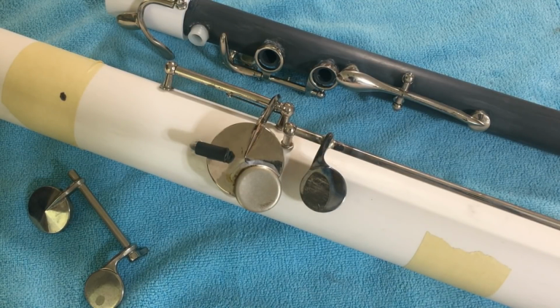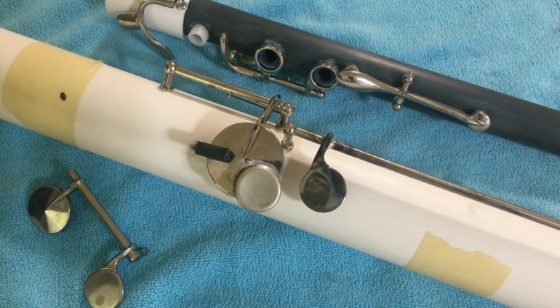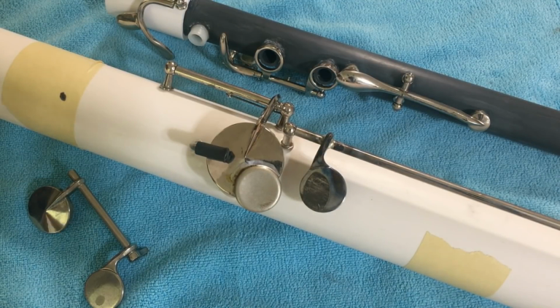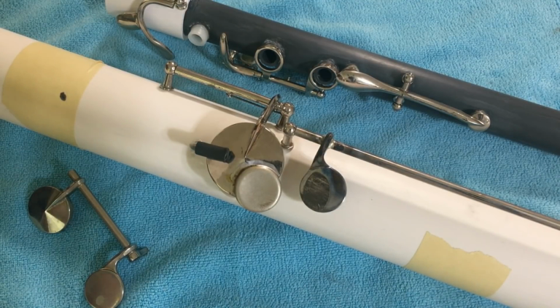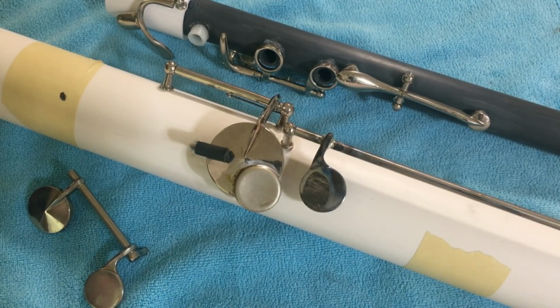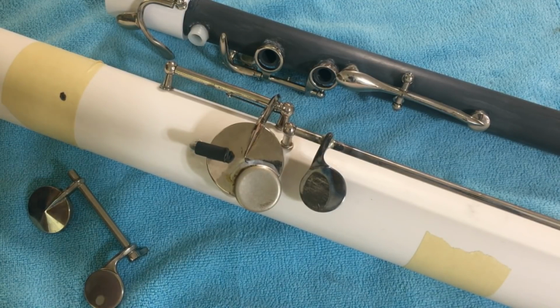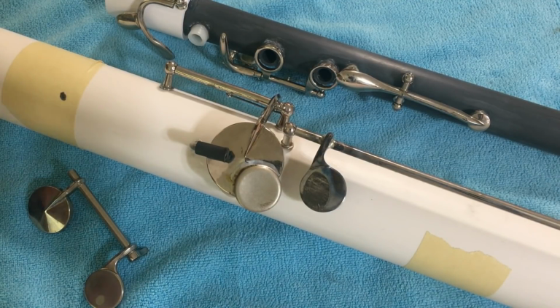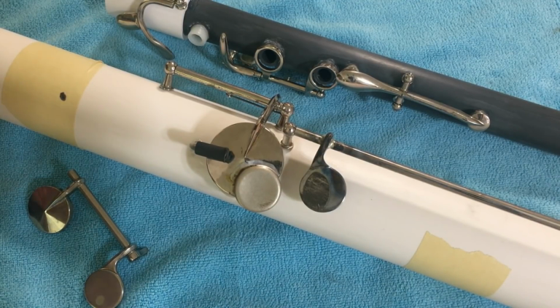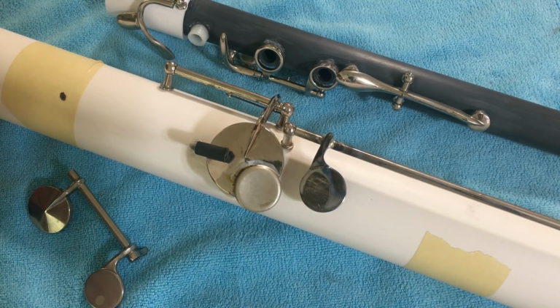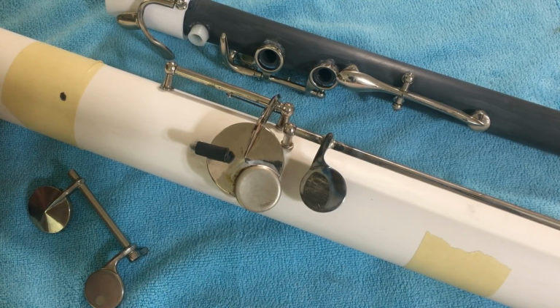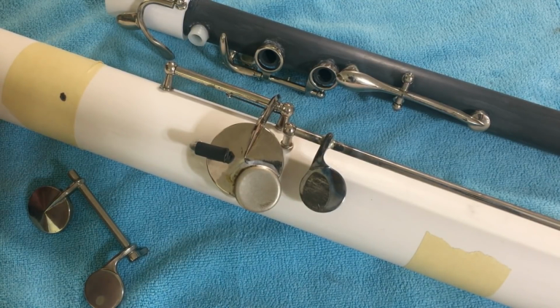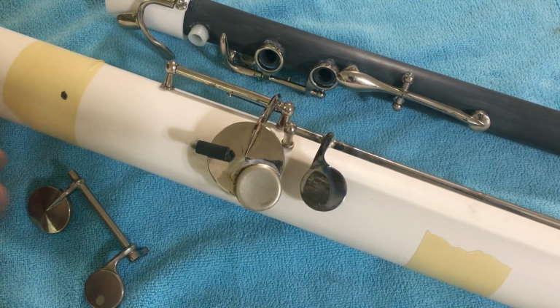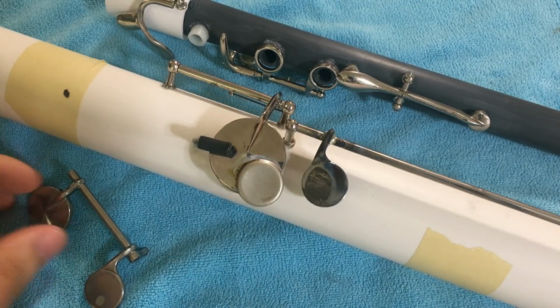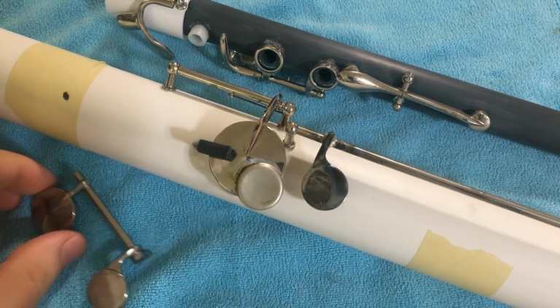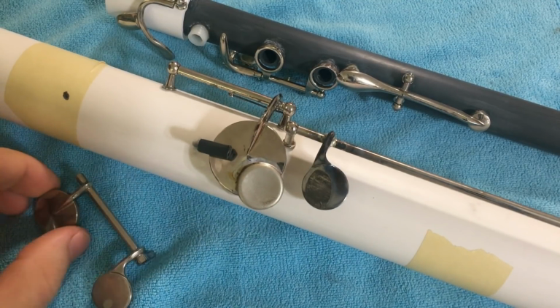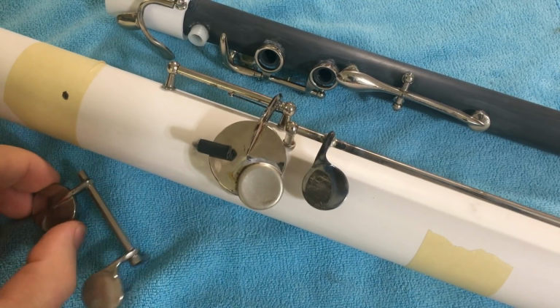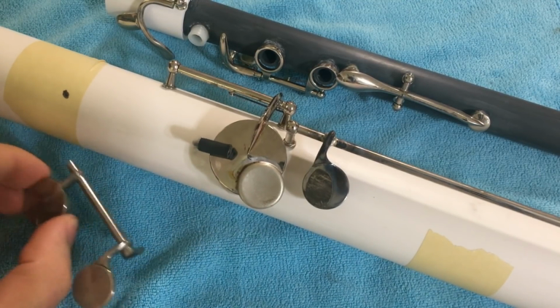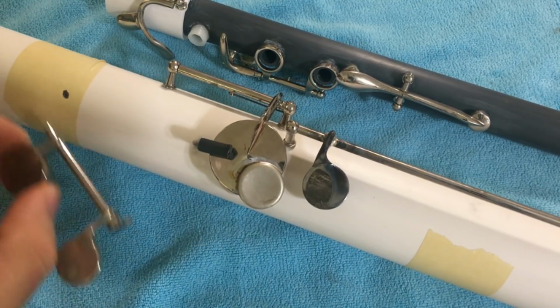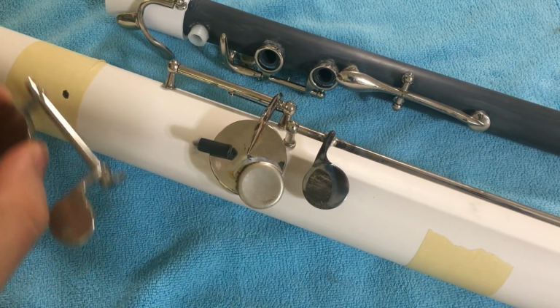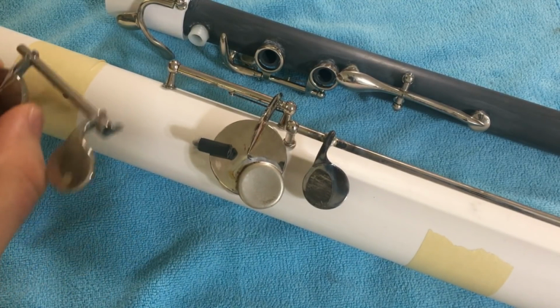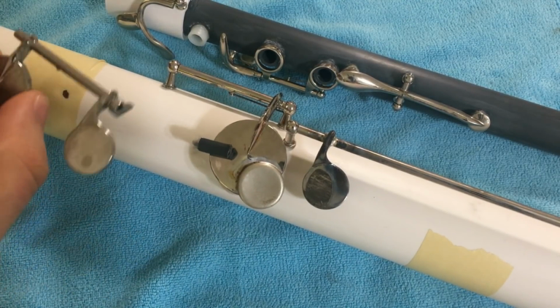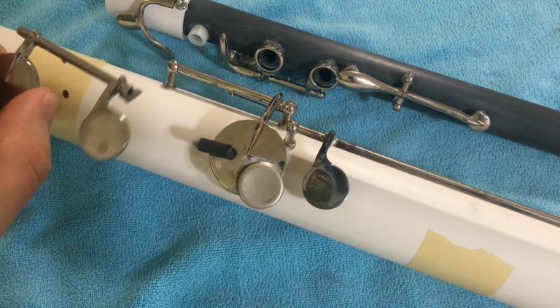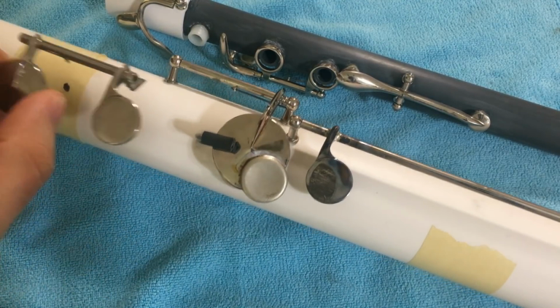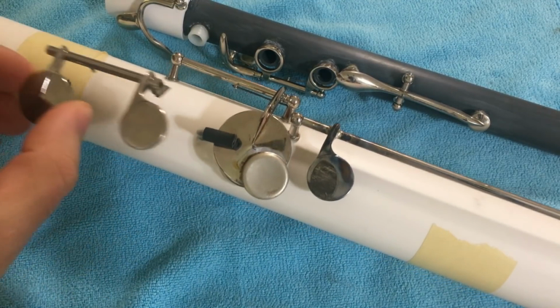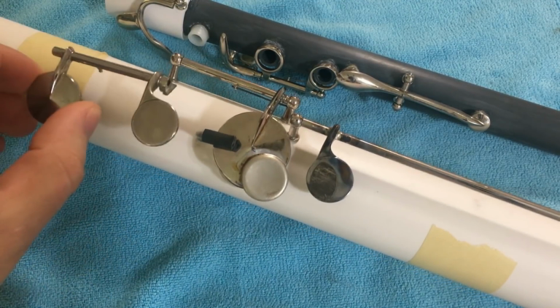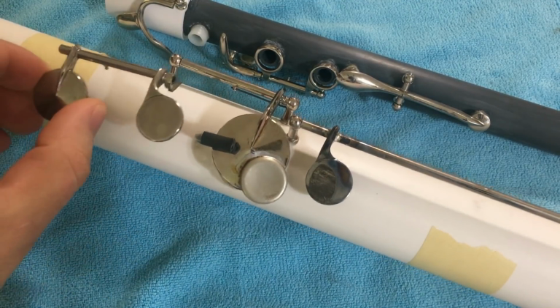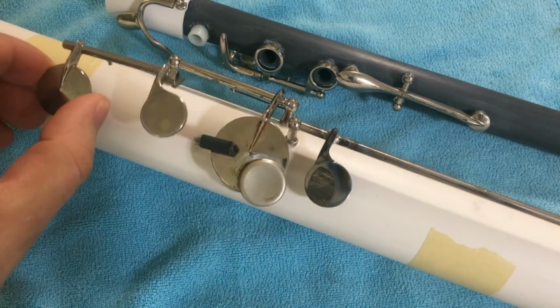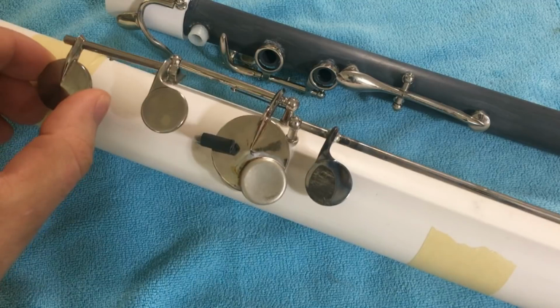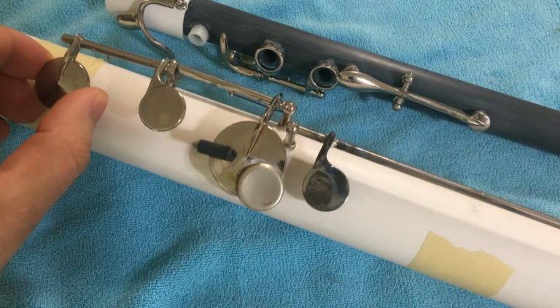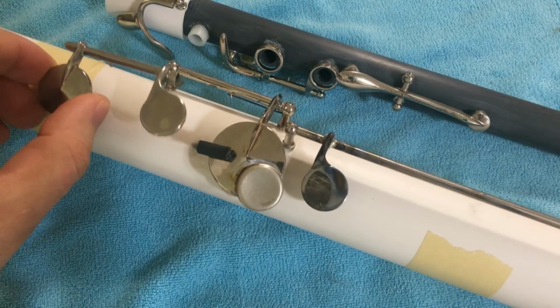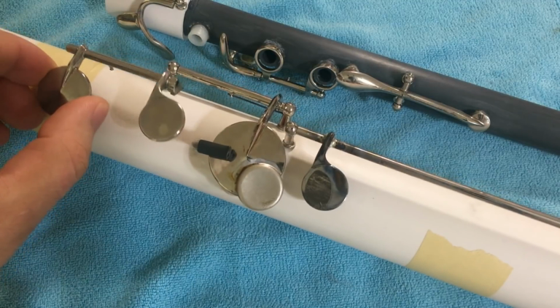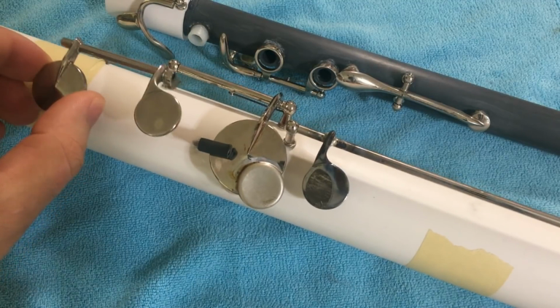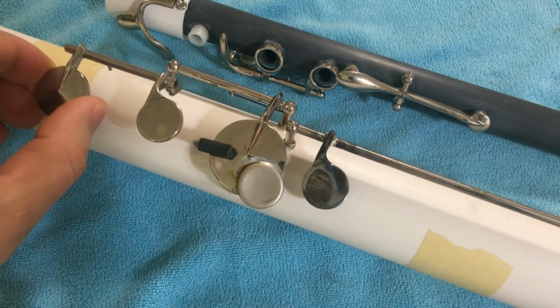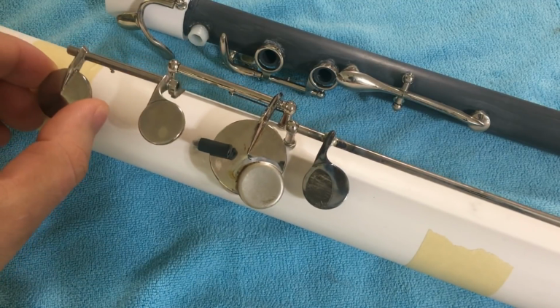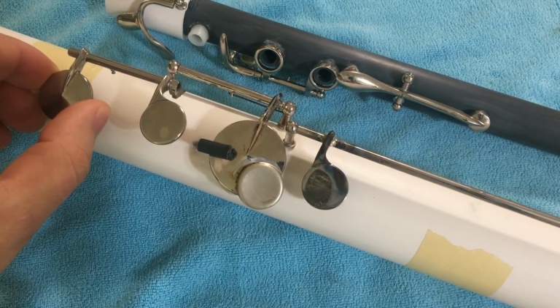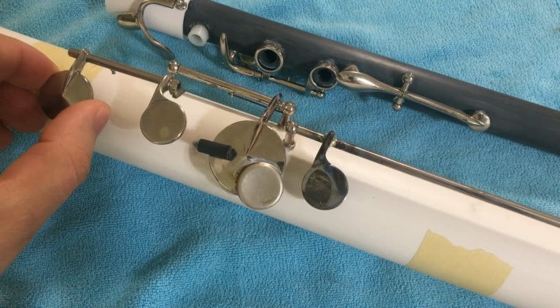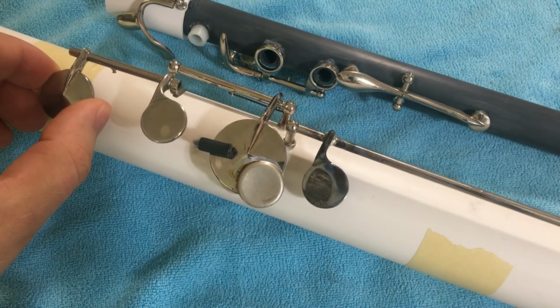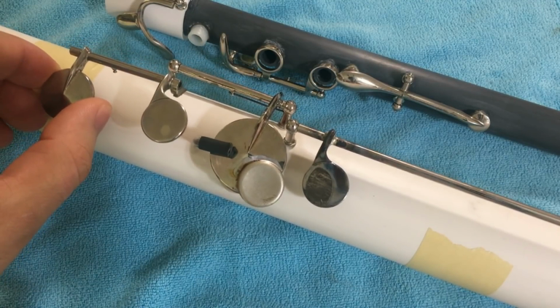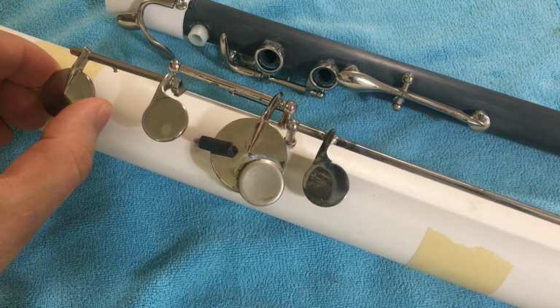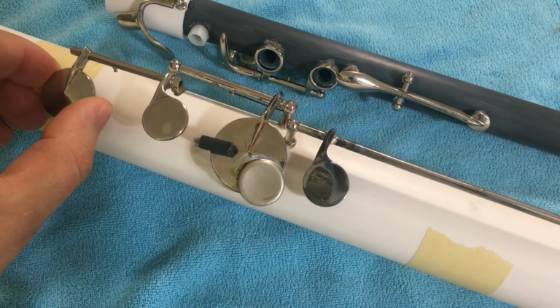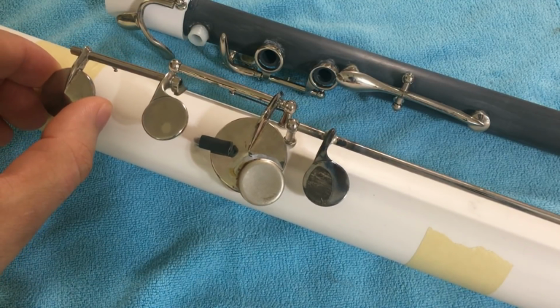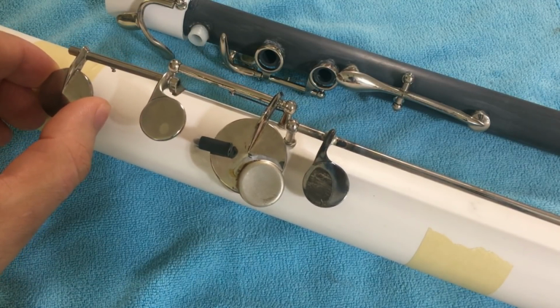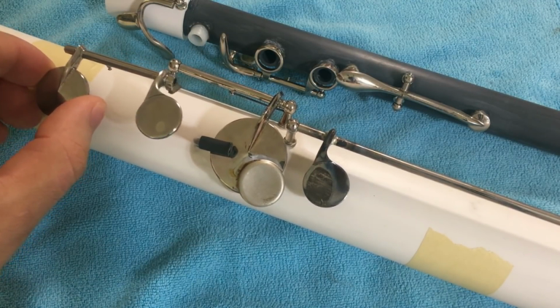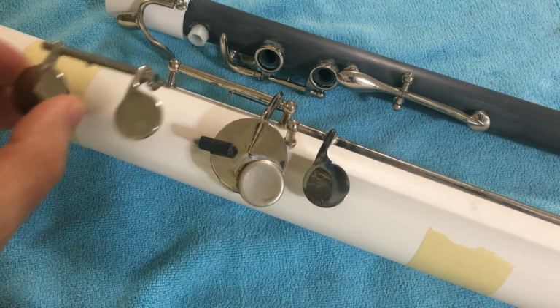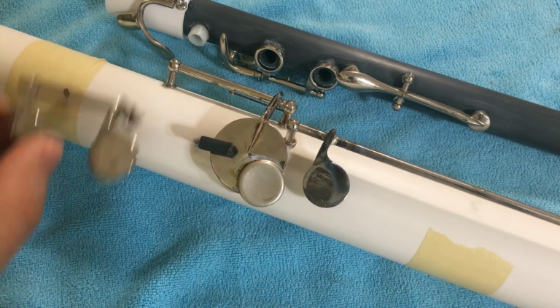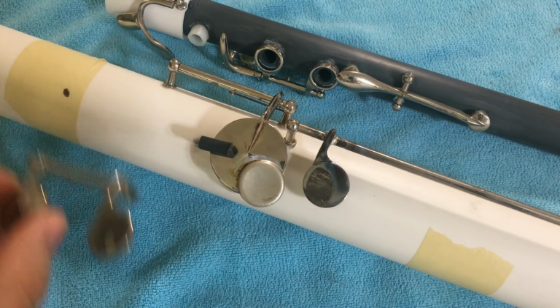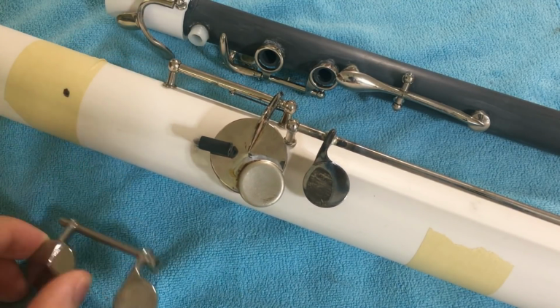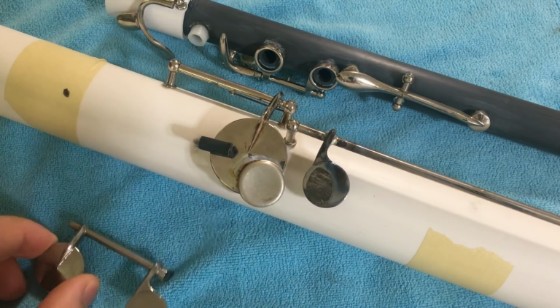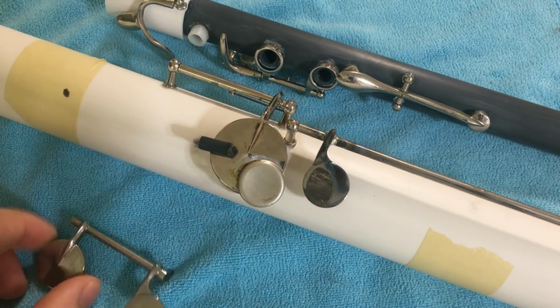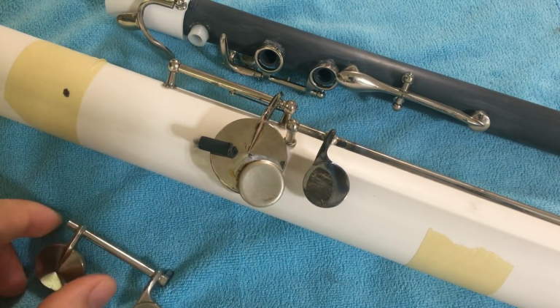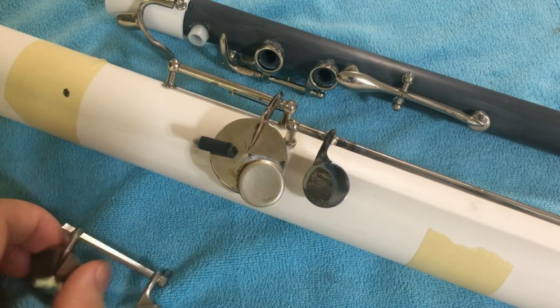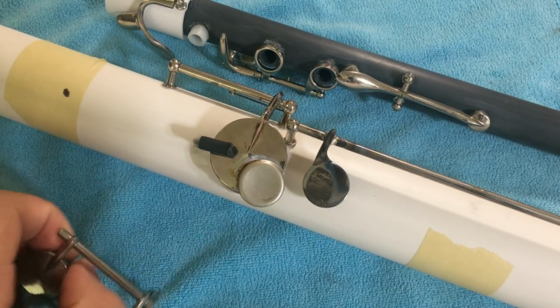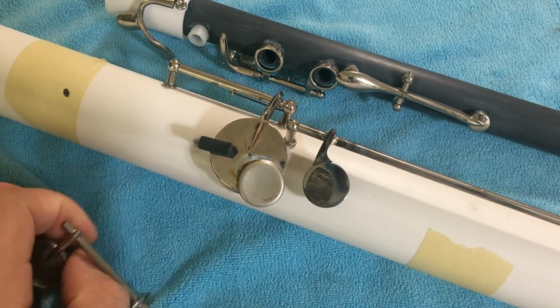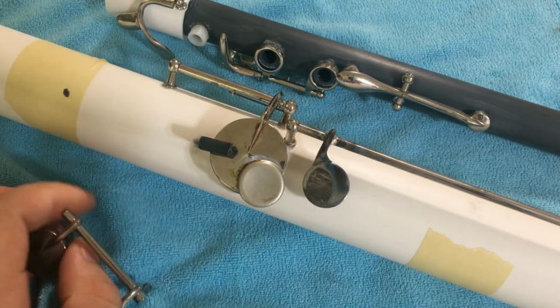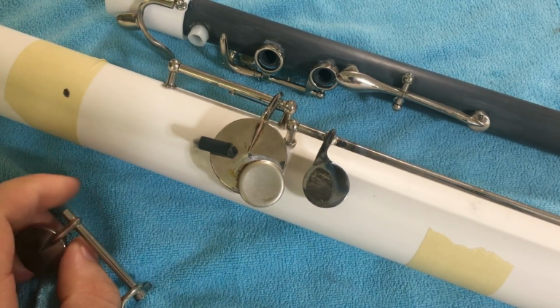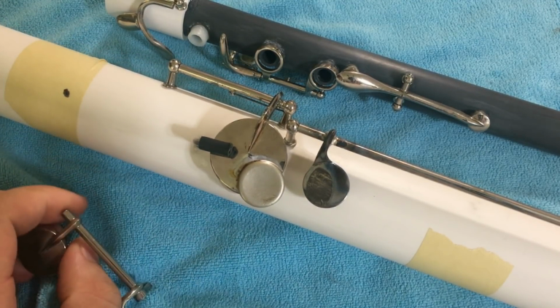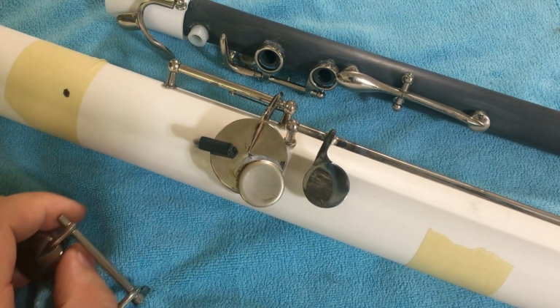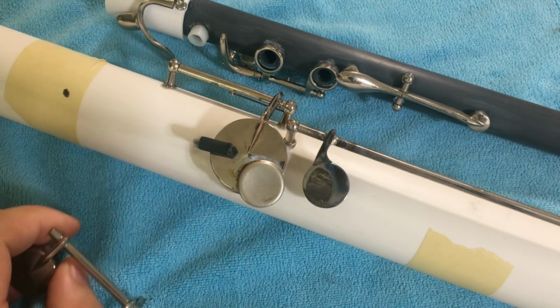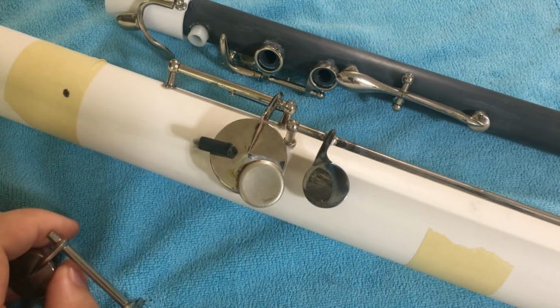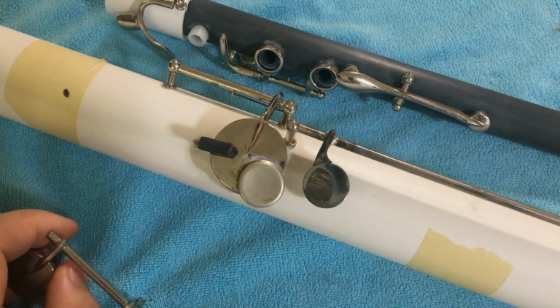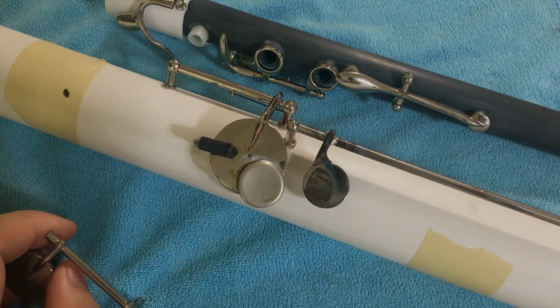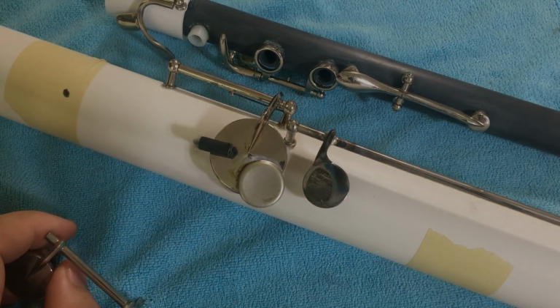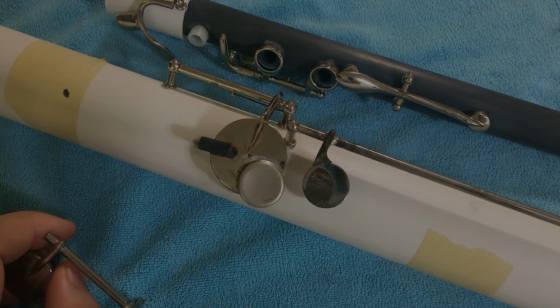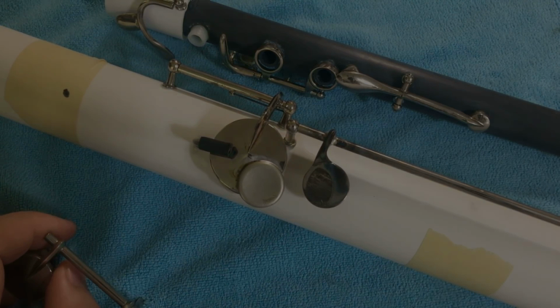Today I'm going to be installing a C-sharp G-sharp key on my Octocontra Alto clarinet. So without further ado, let's get started.